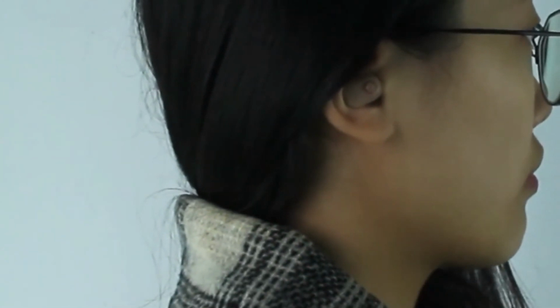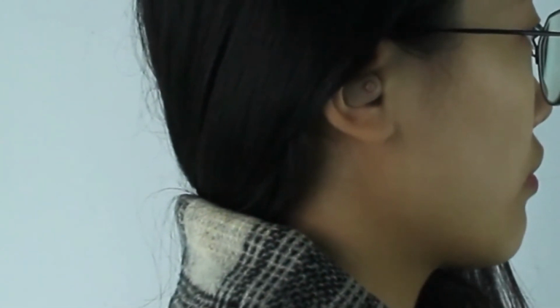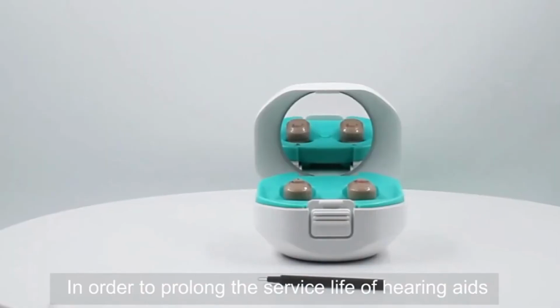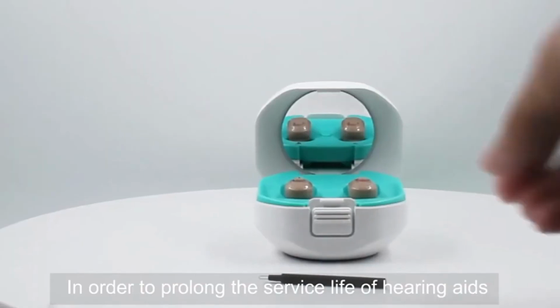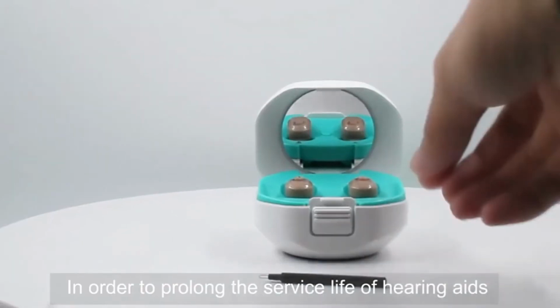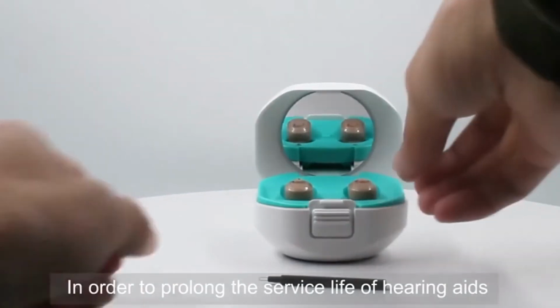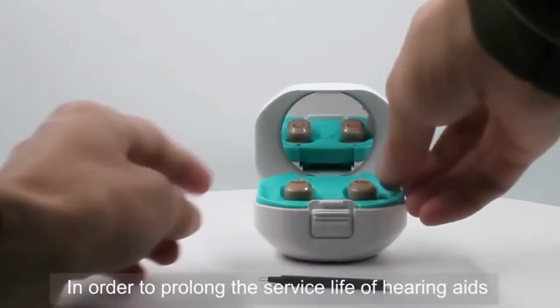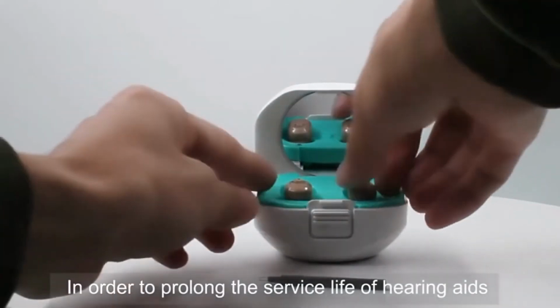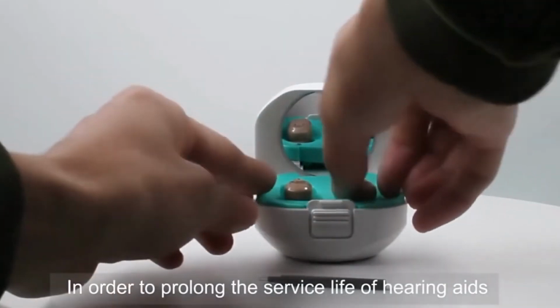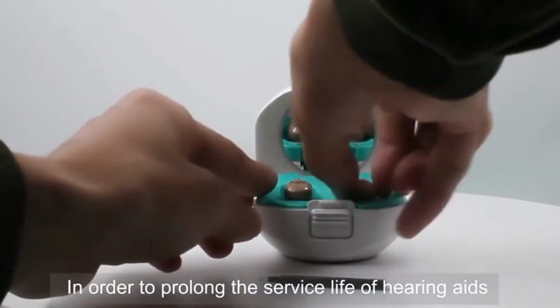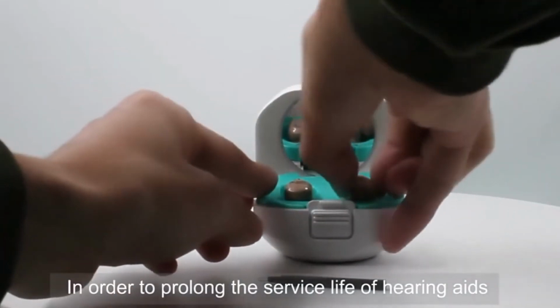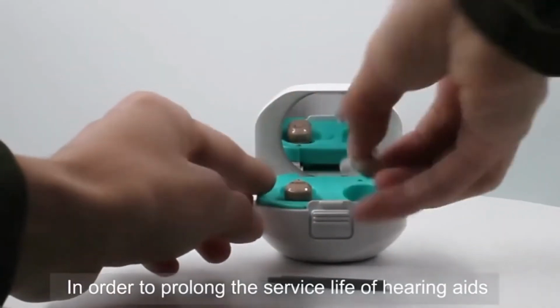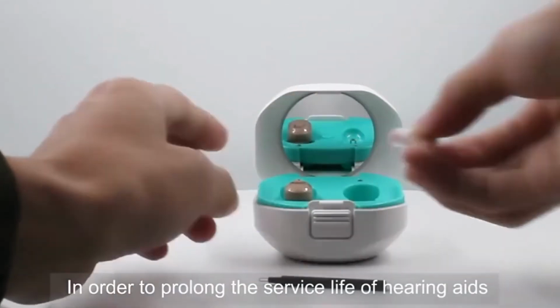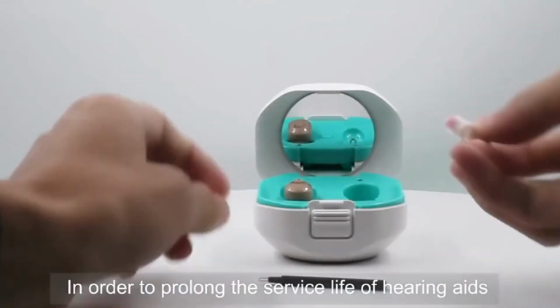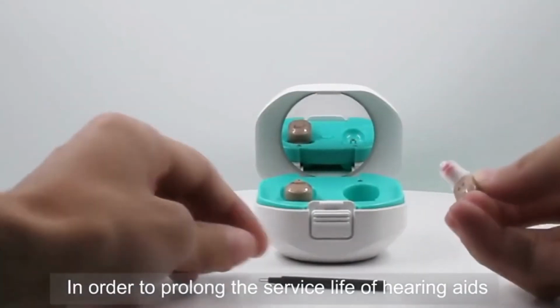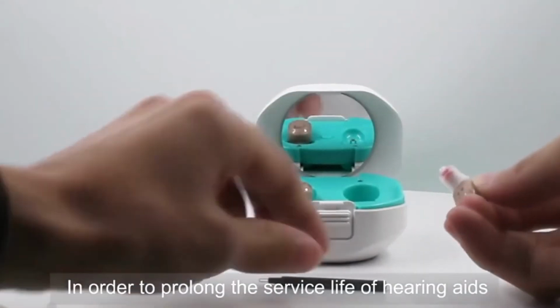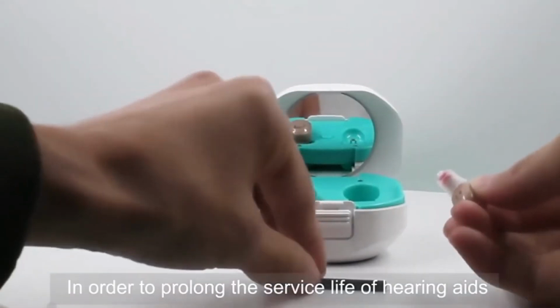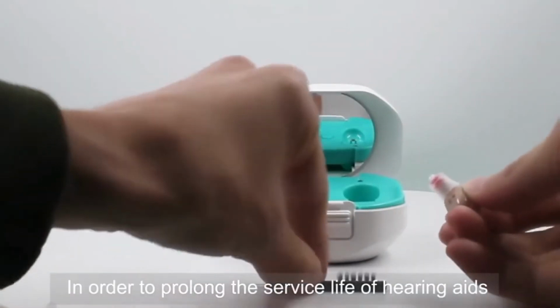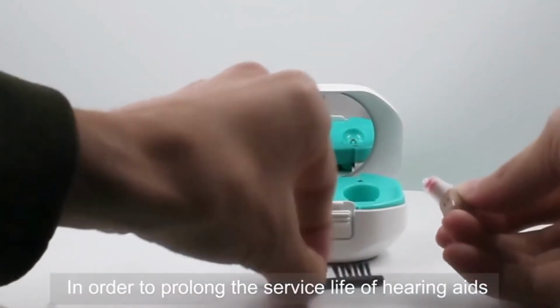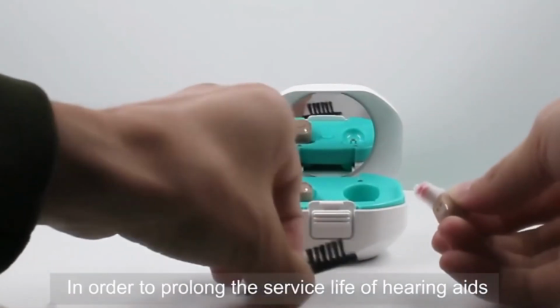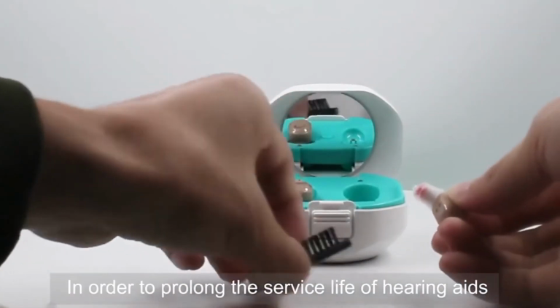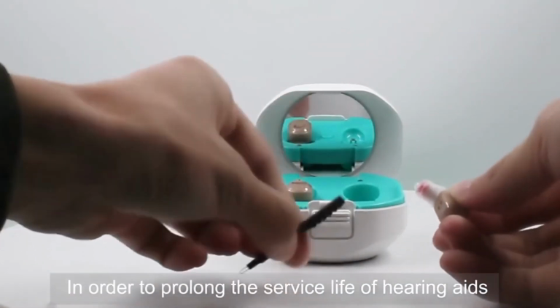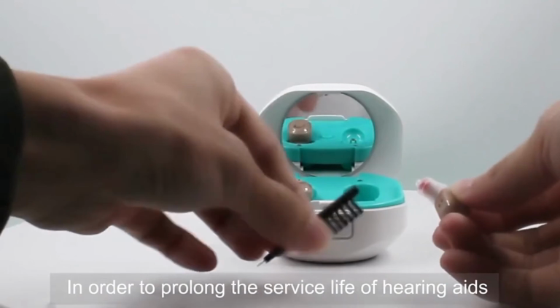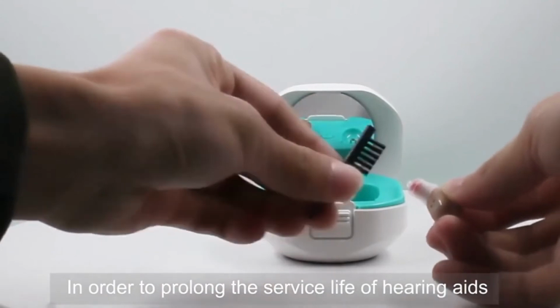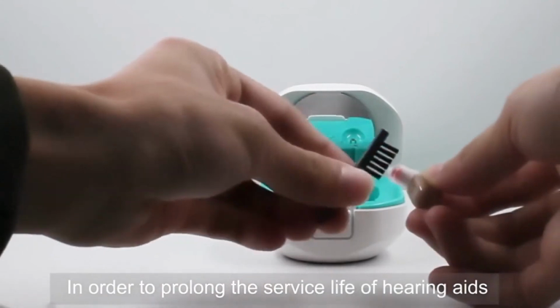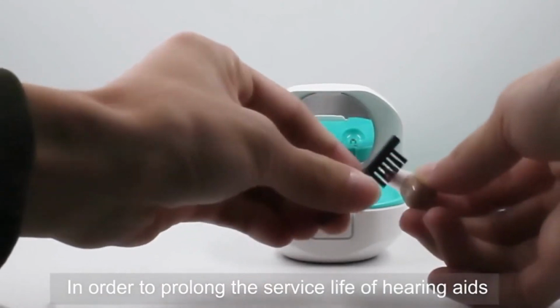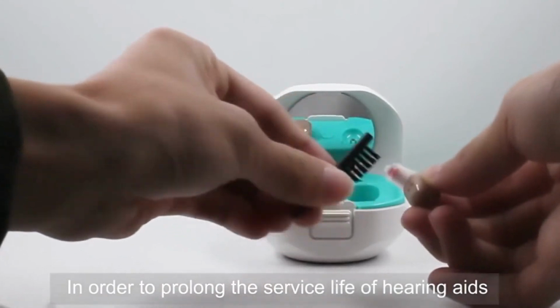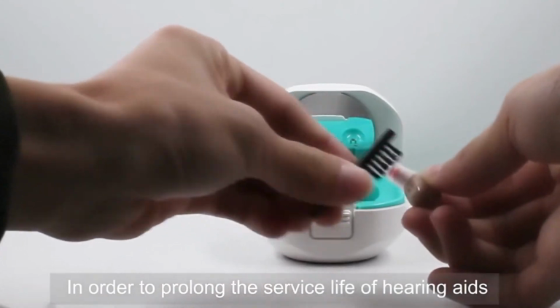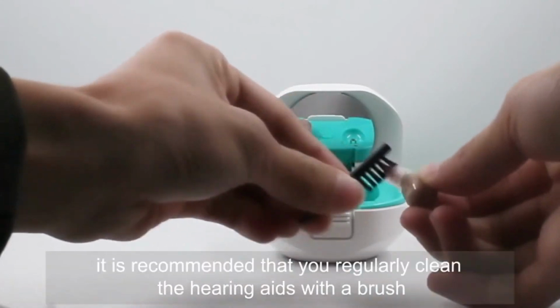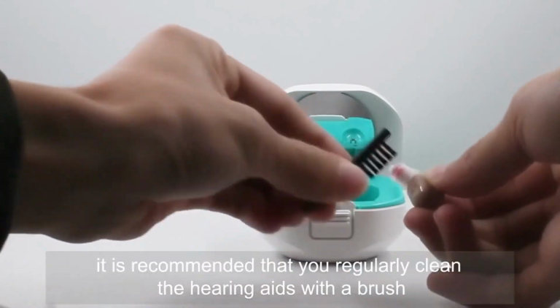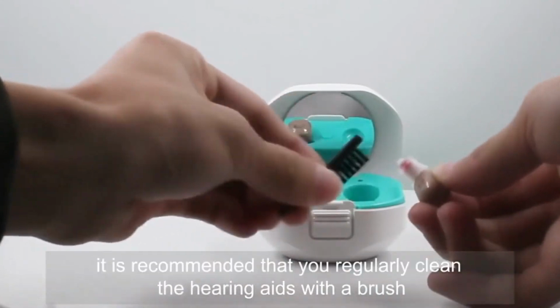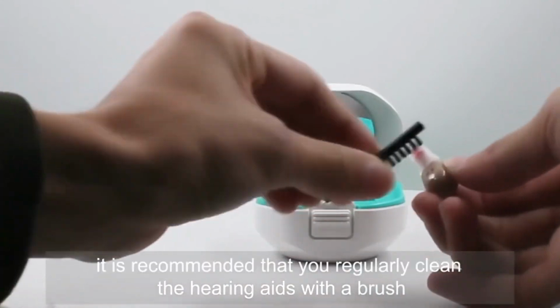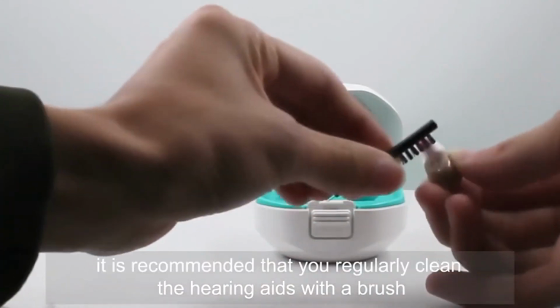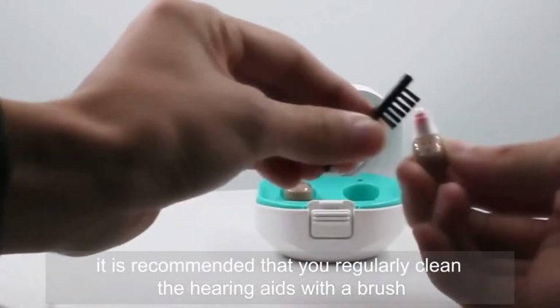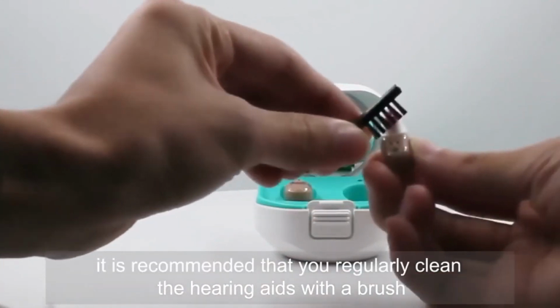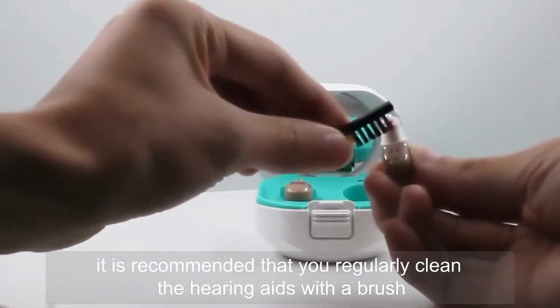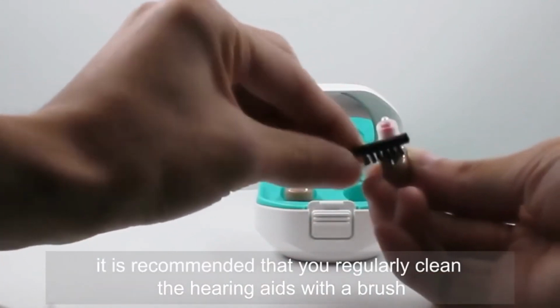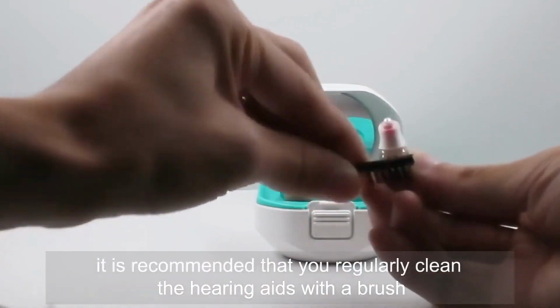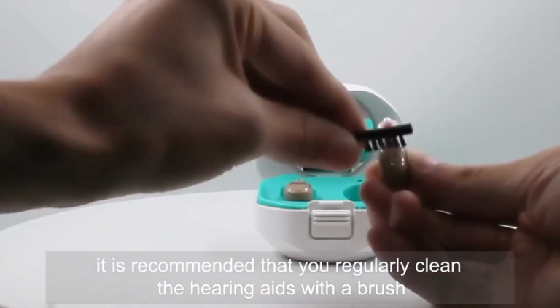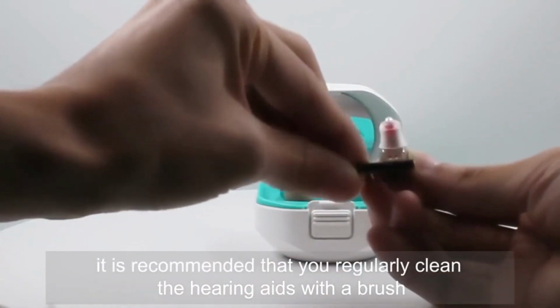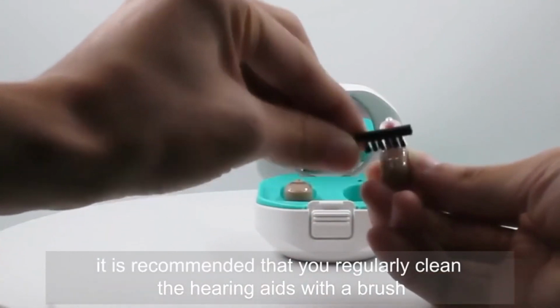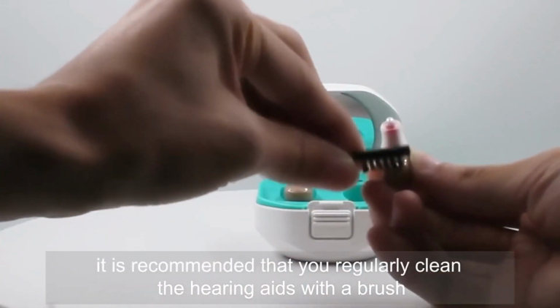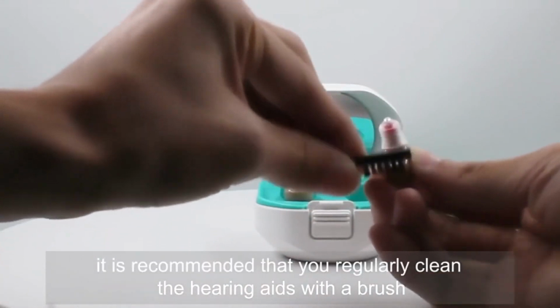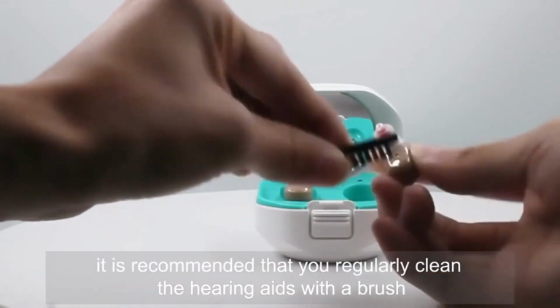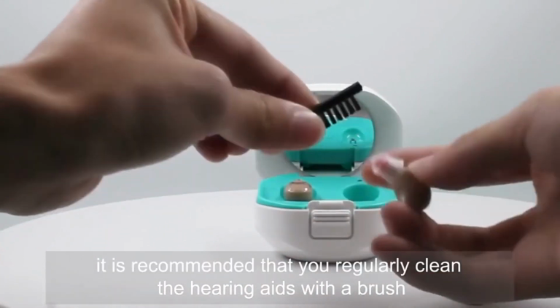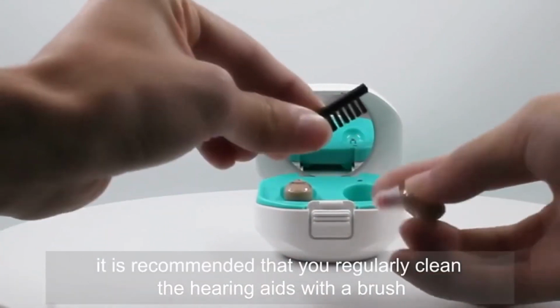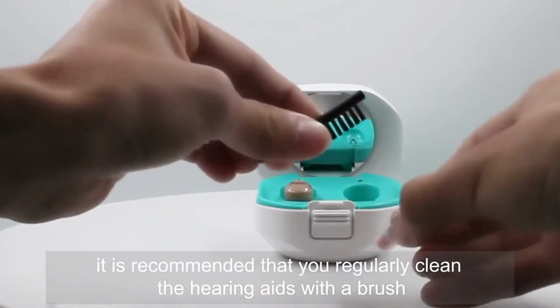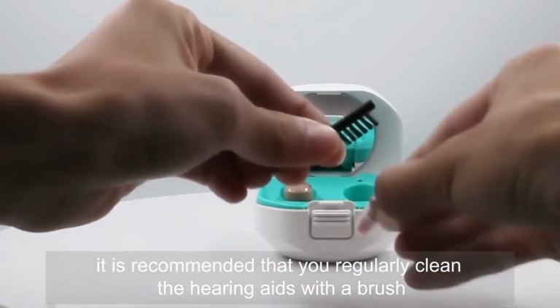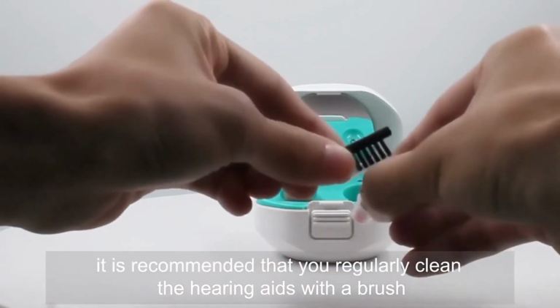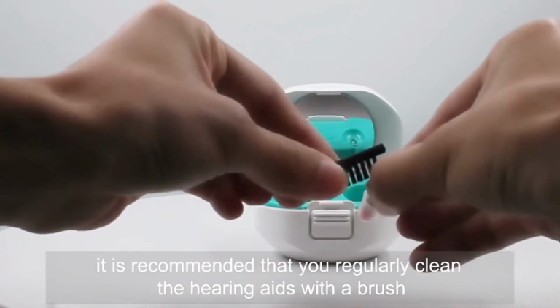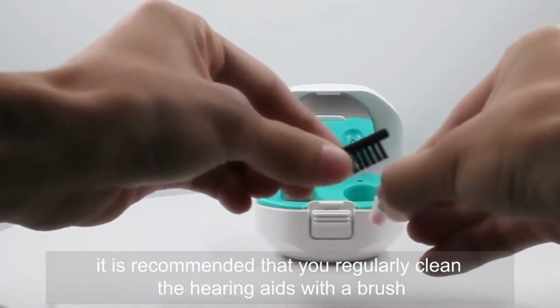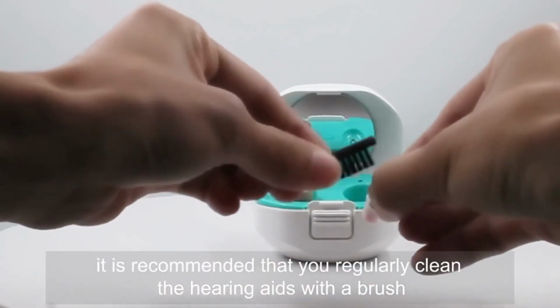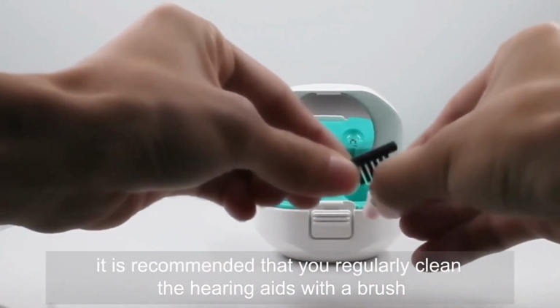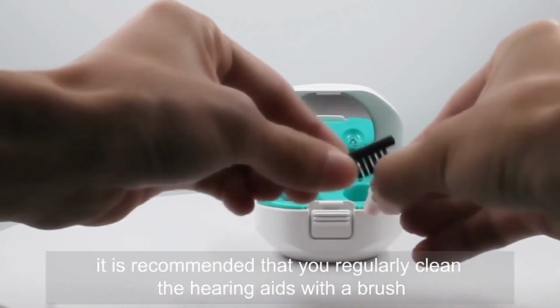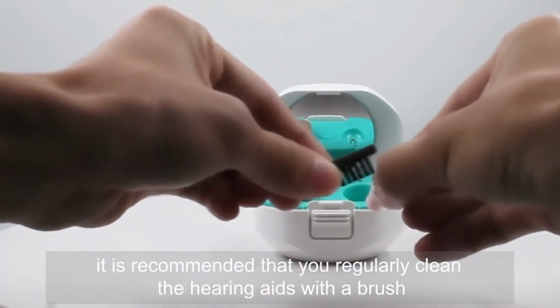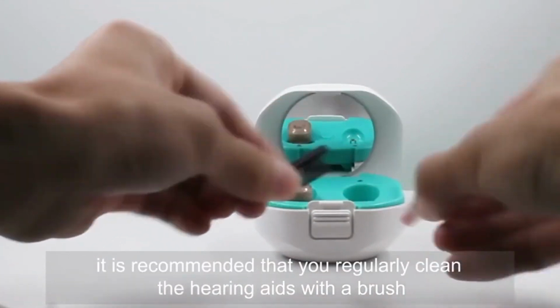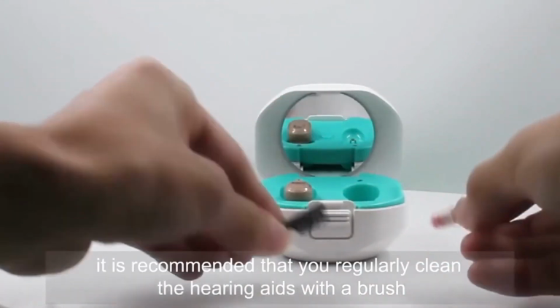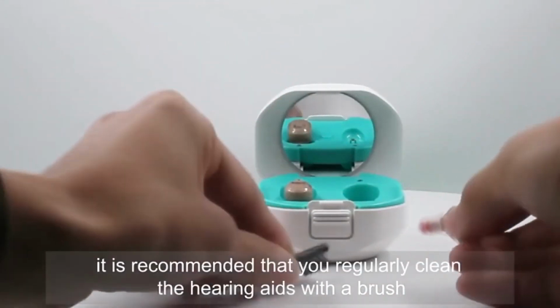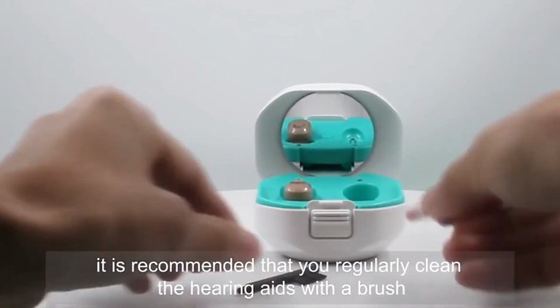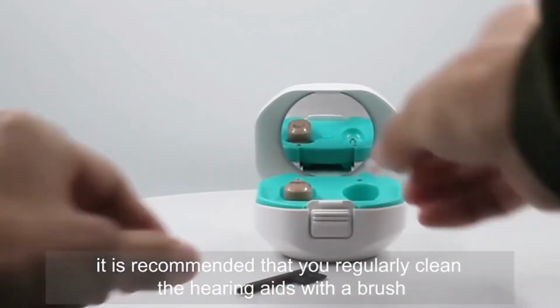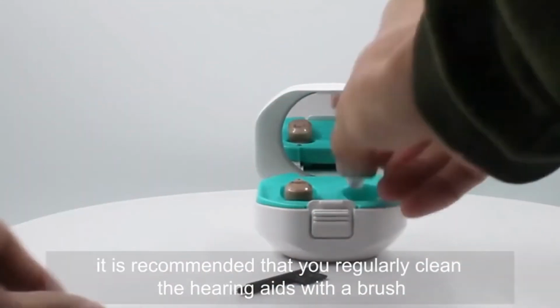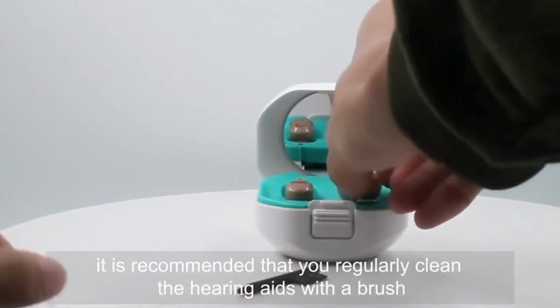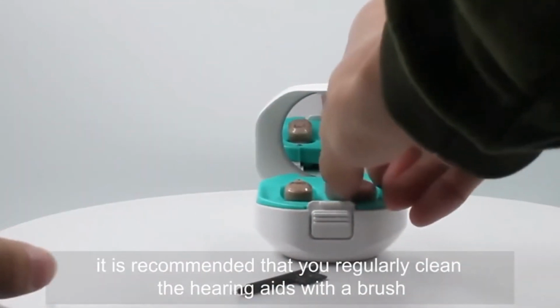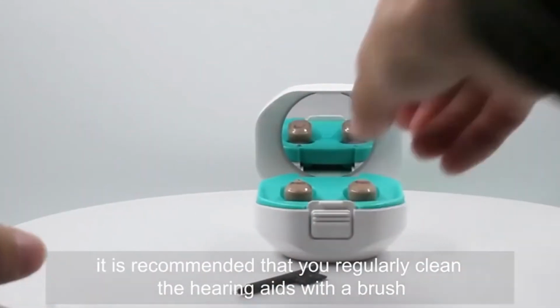In order to prolong the service life of hearing aids, it is recommended that you regularly clean the hearing aids with a brush.